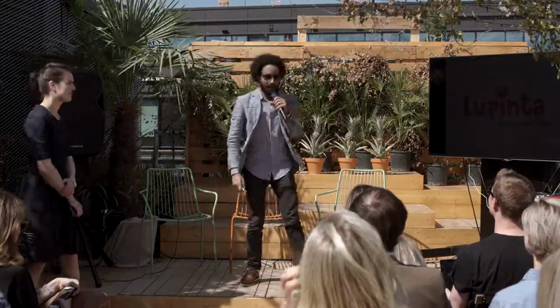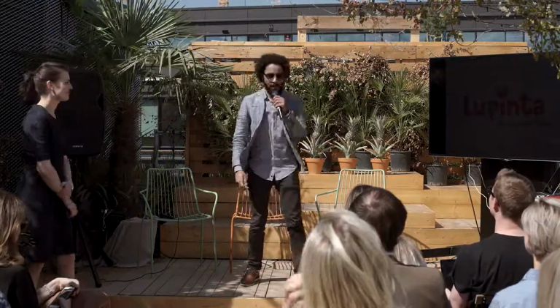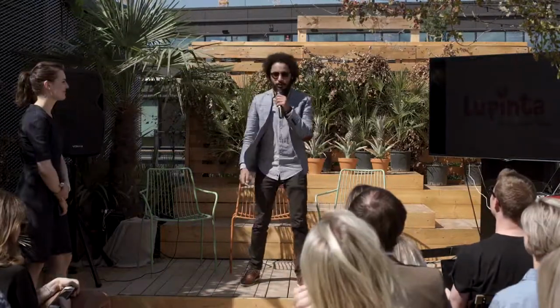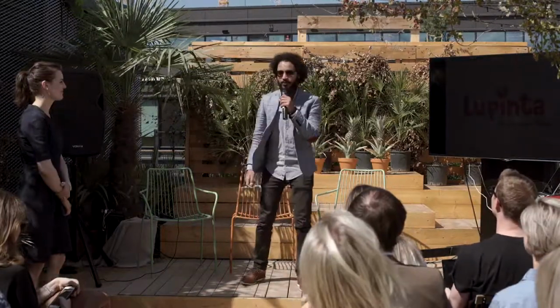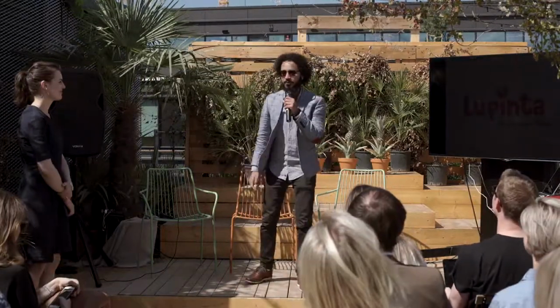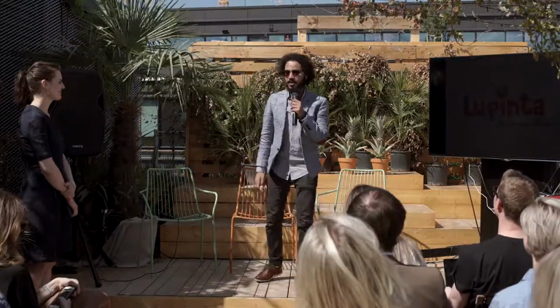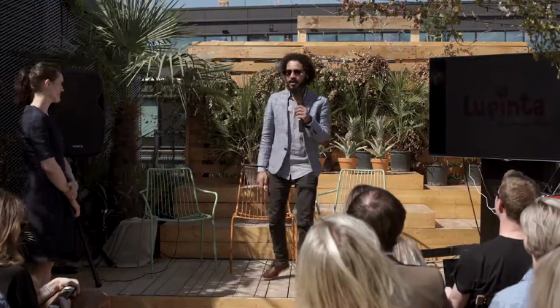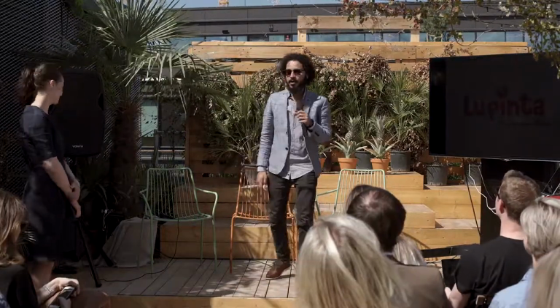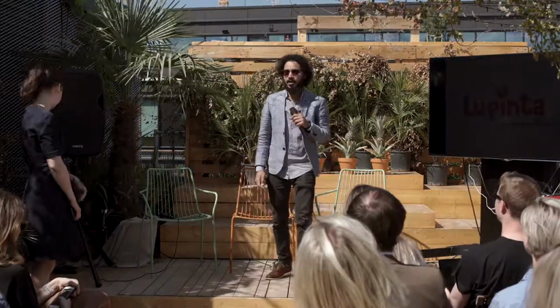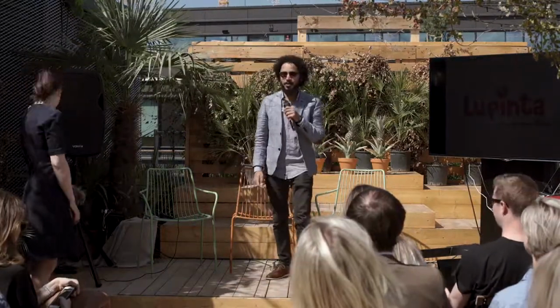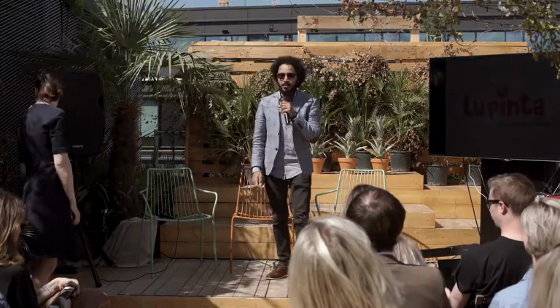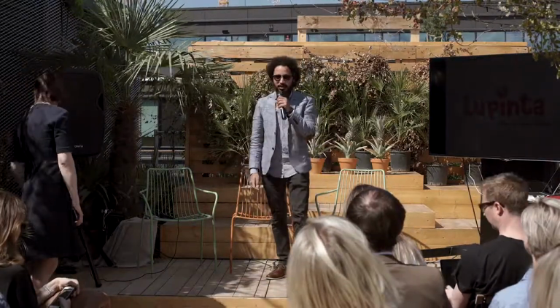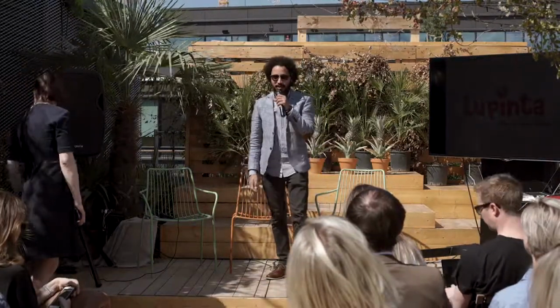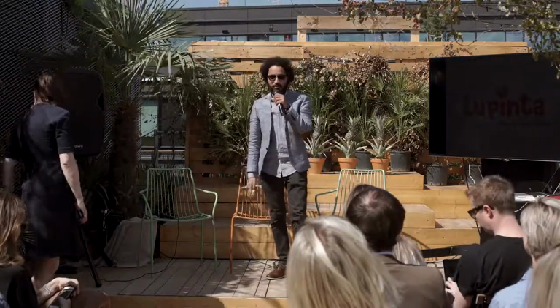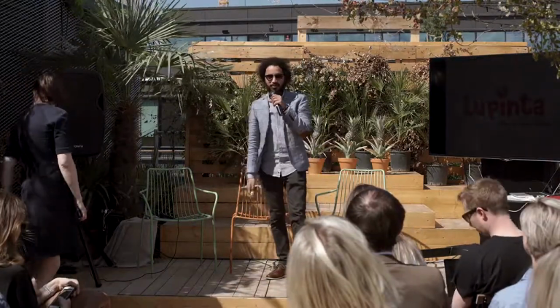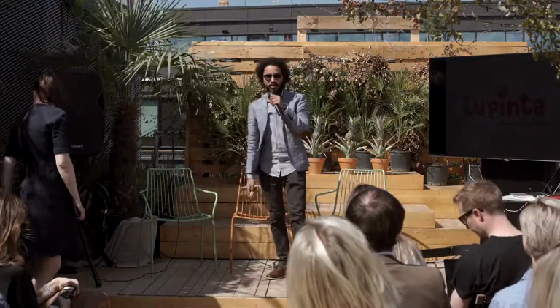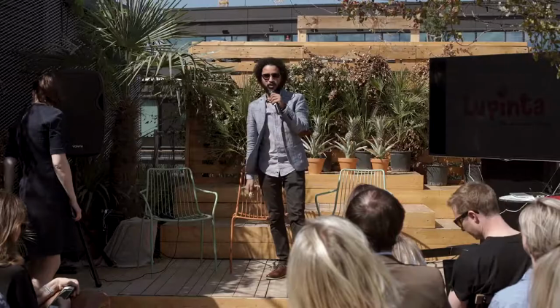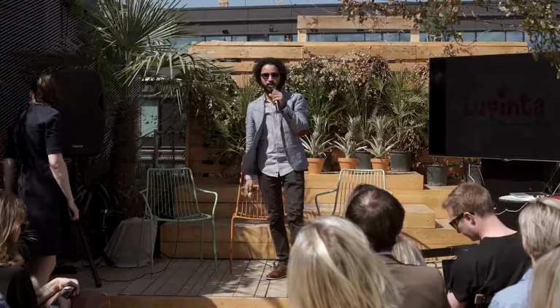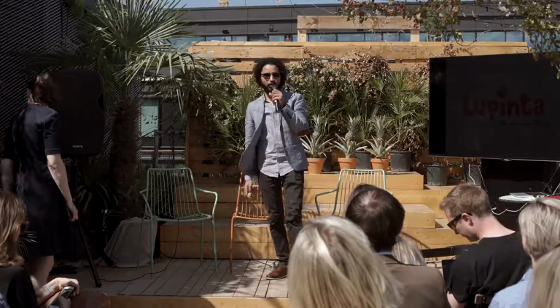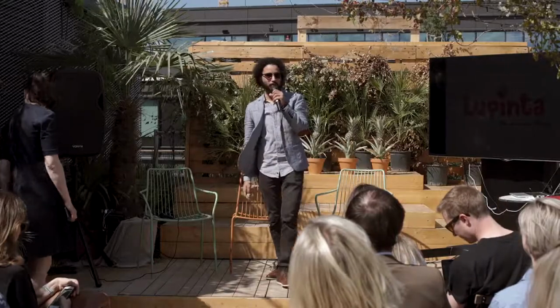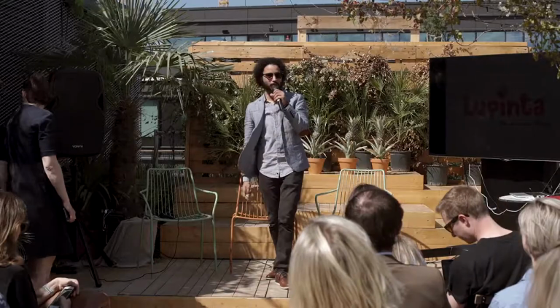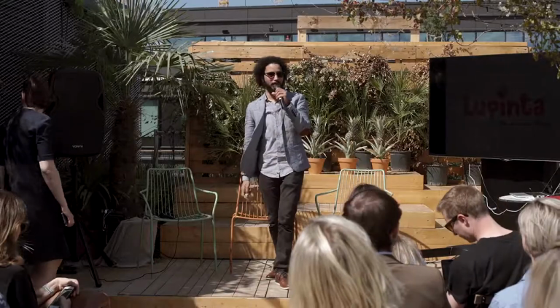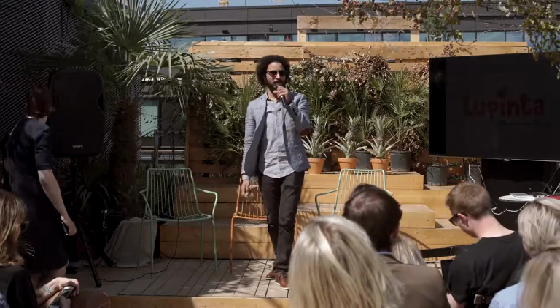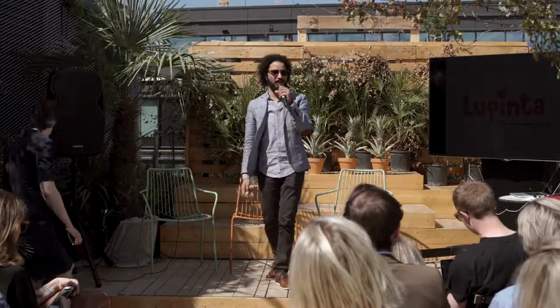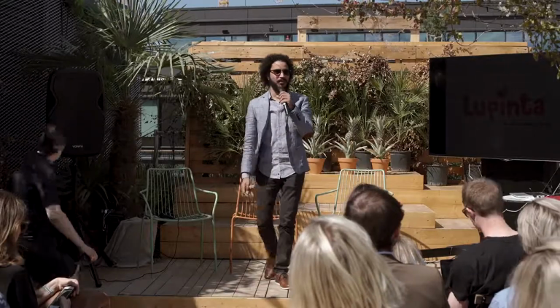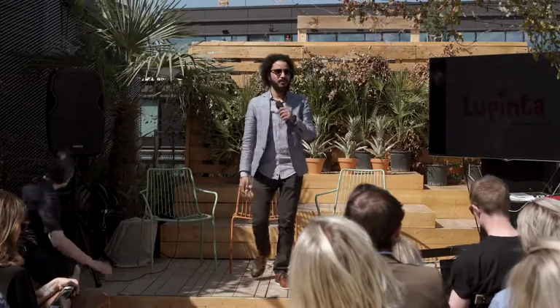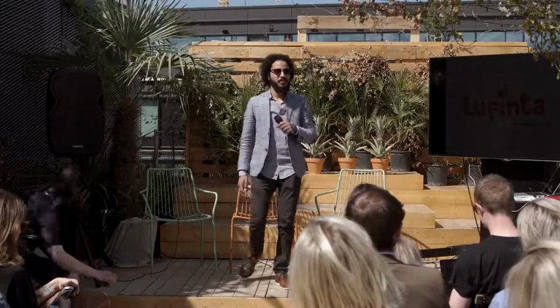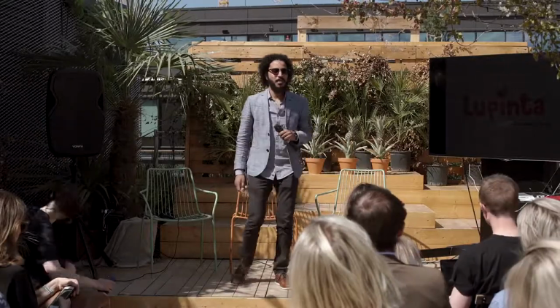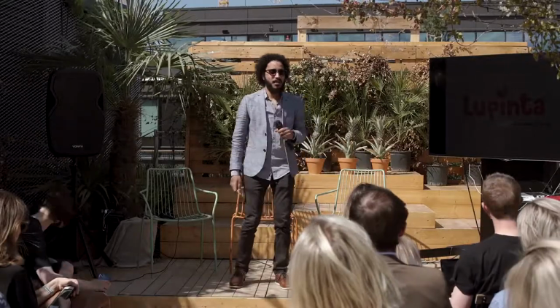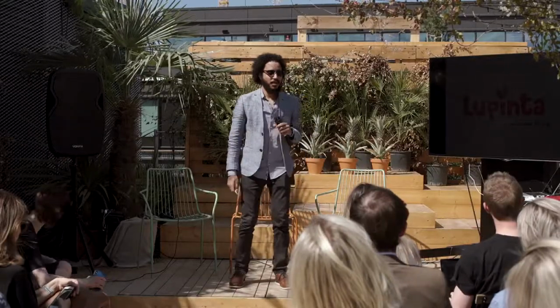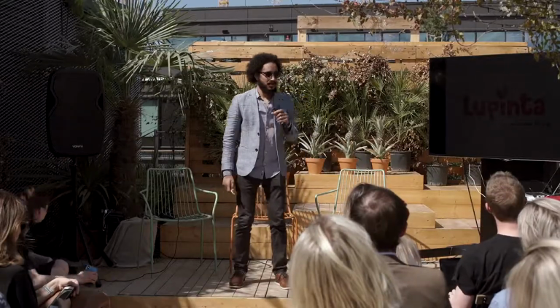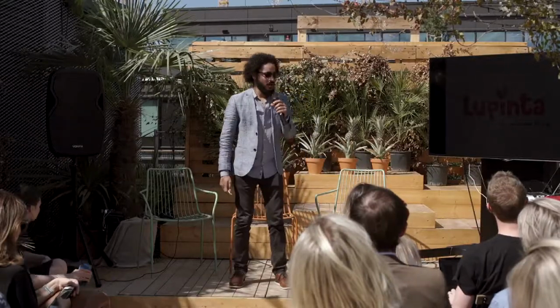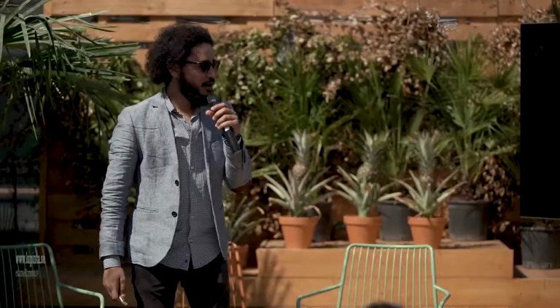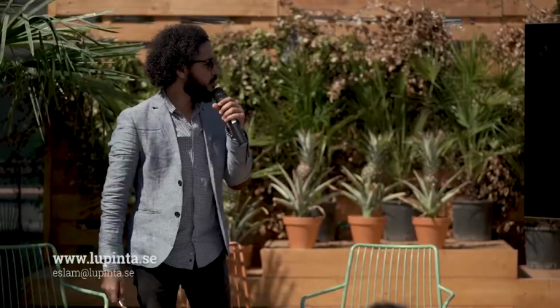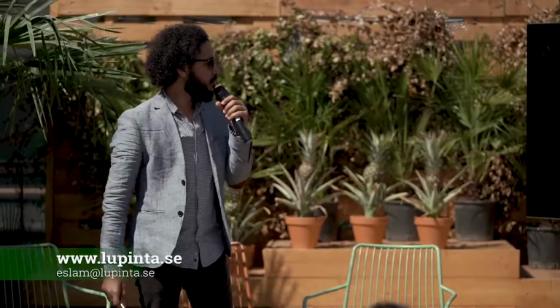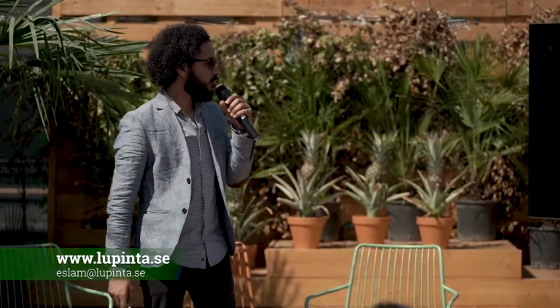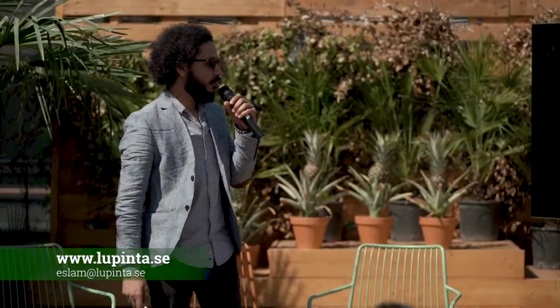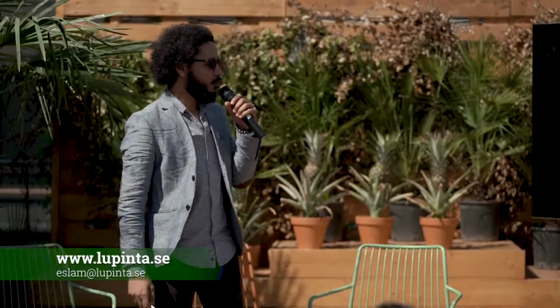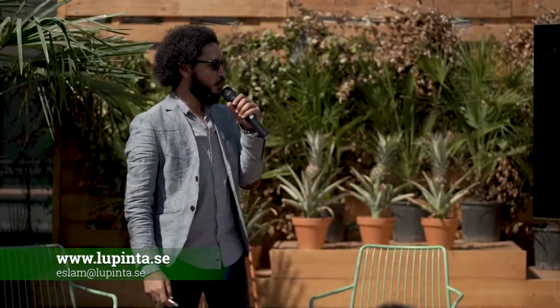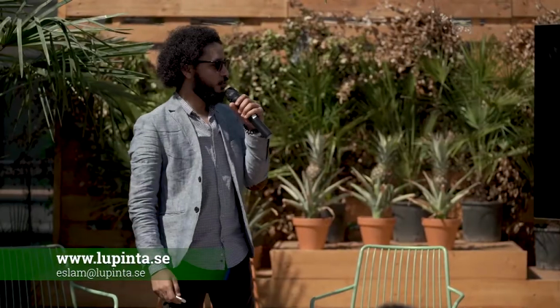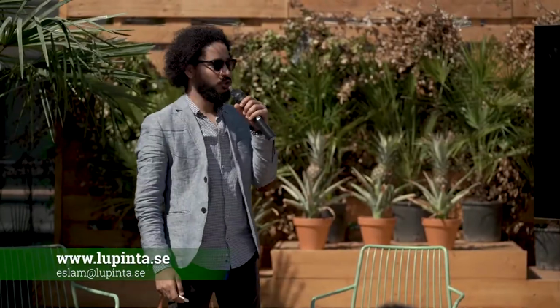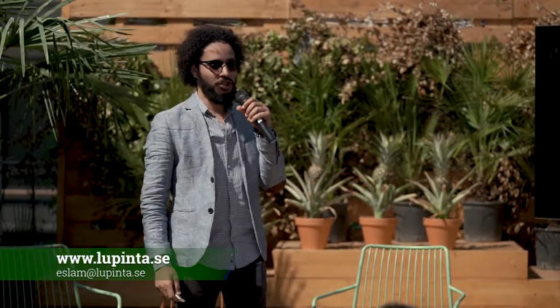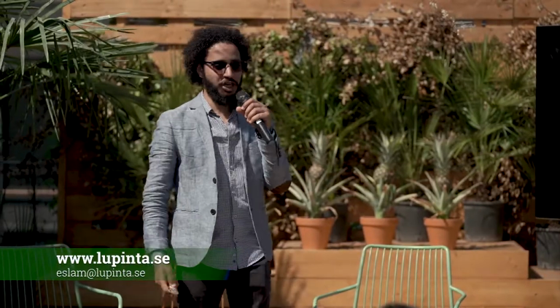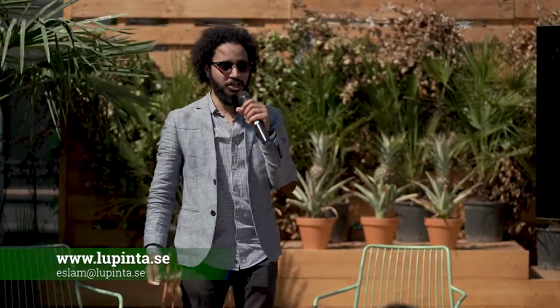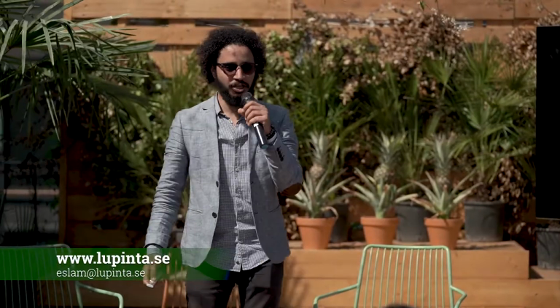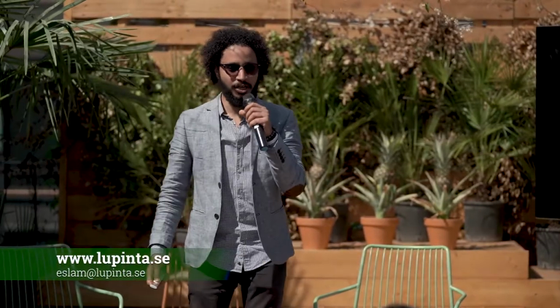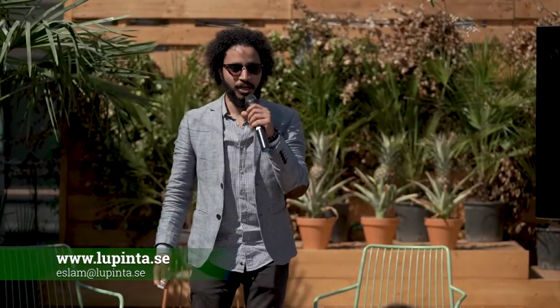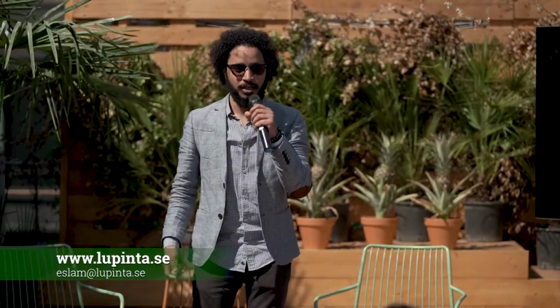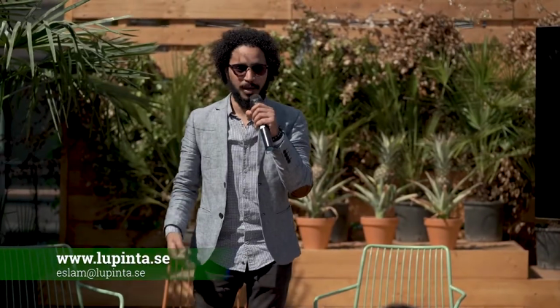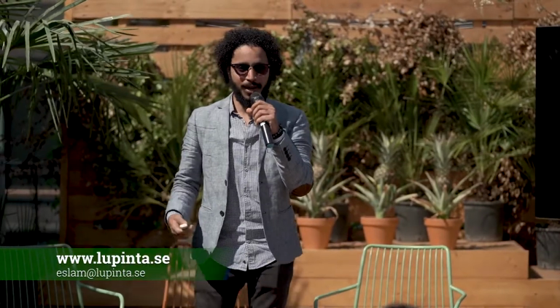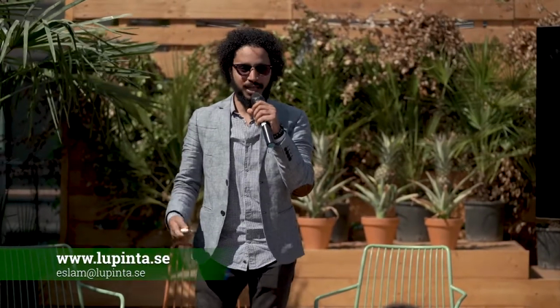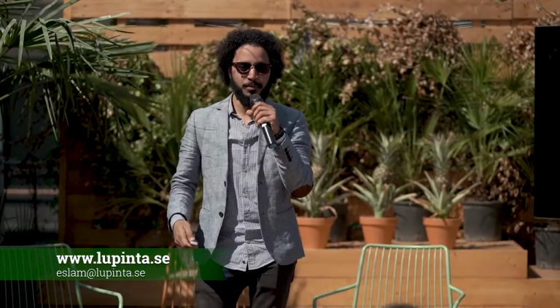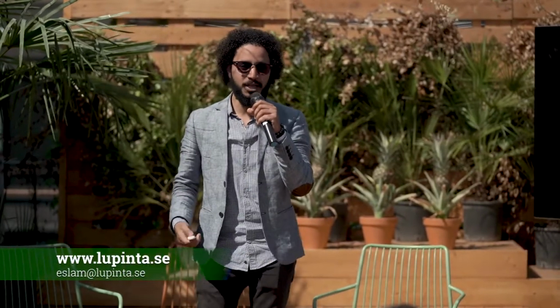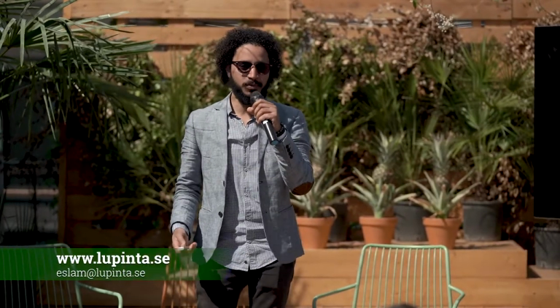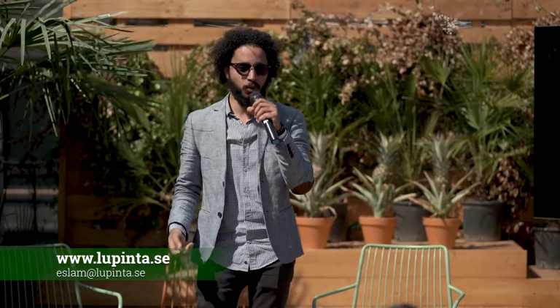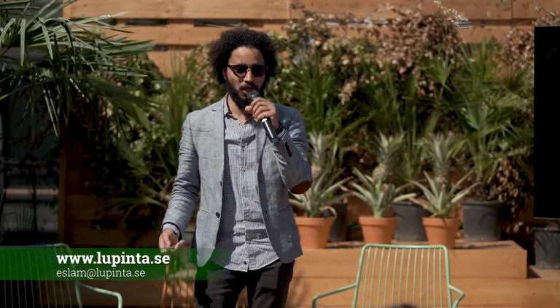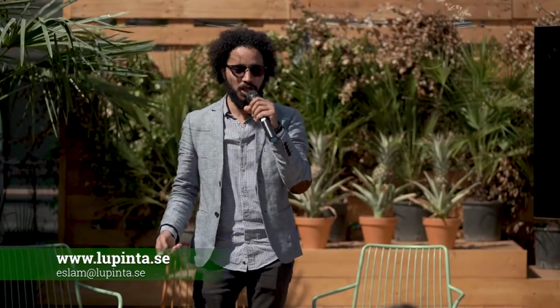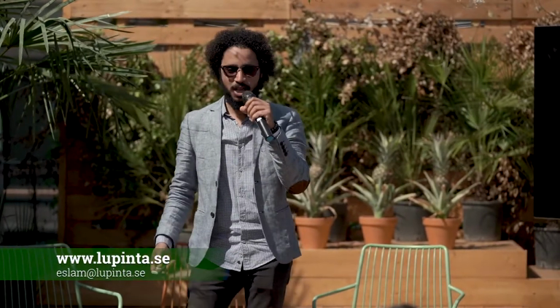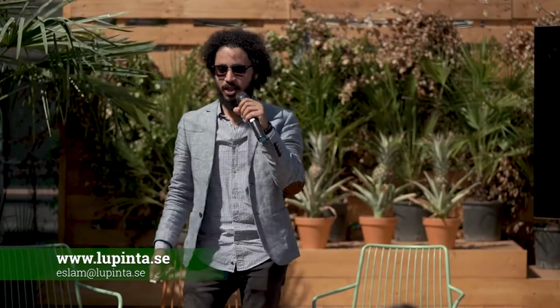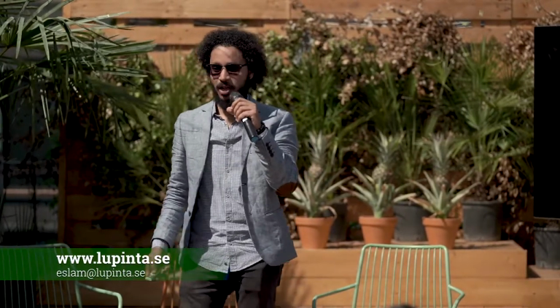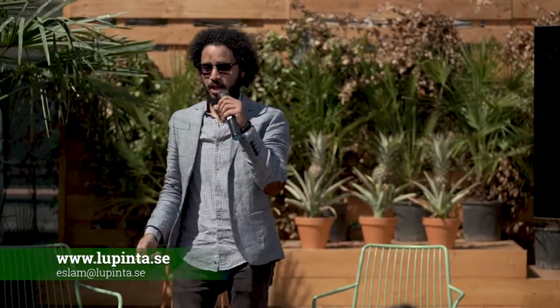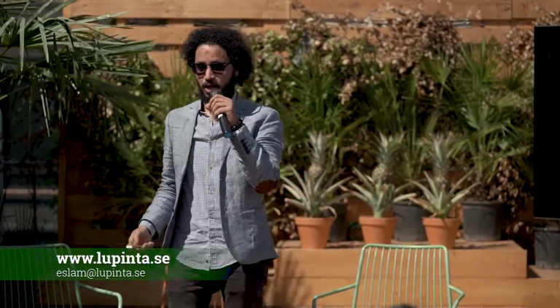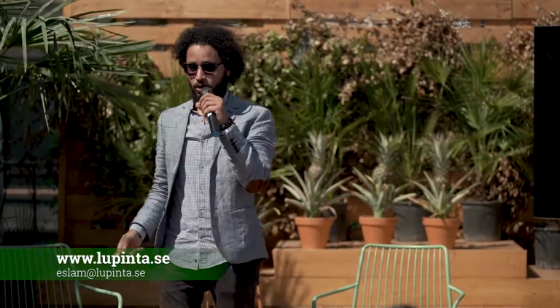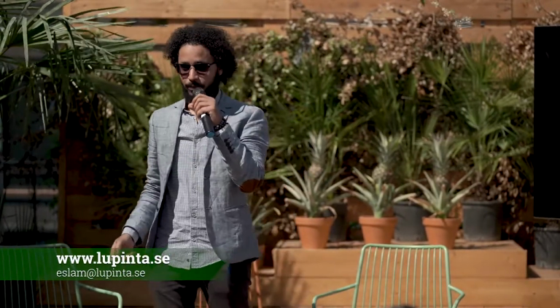Hello. I am Islam, the founder of Lubinta. We are a young startup that wants to change the plant-based protein market in Europe.